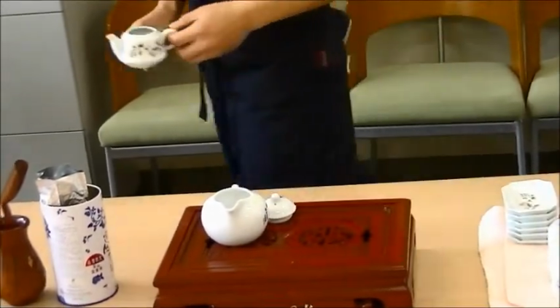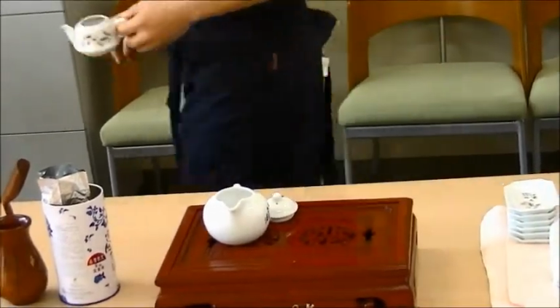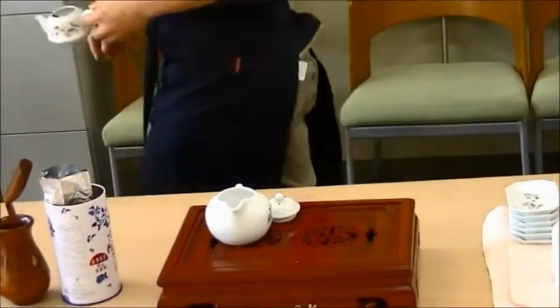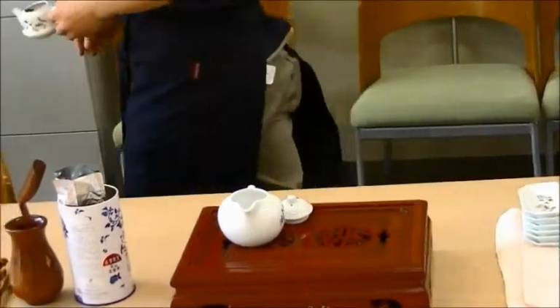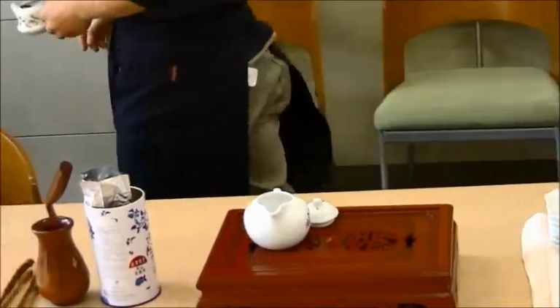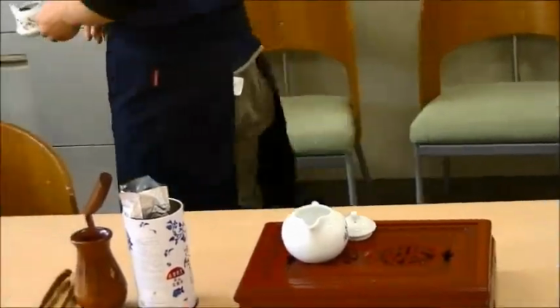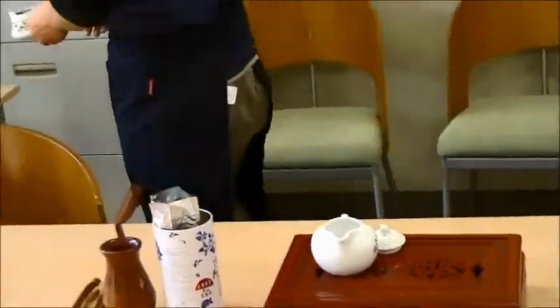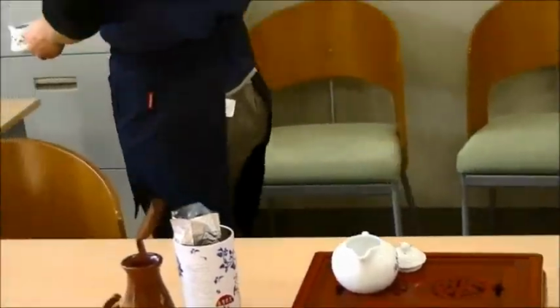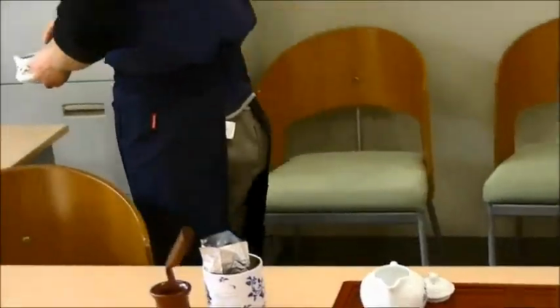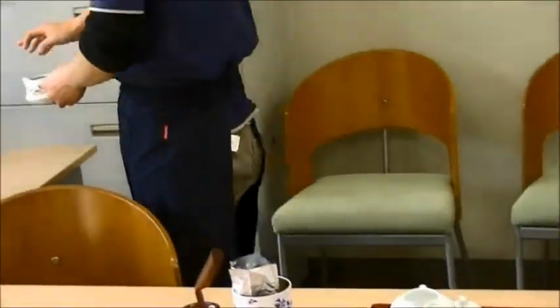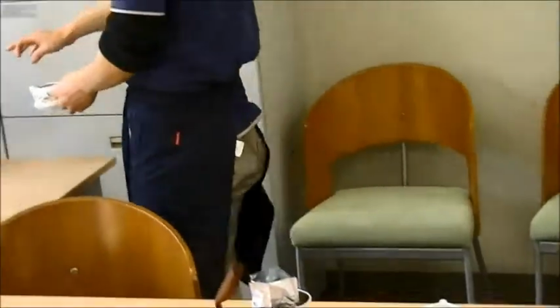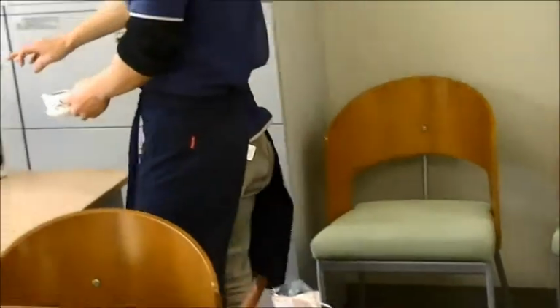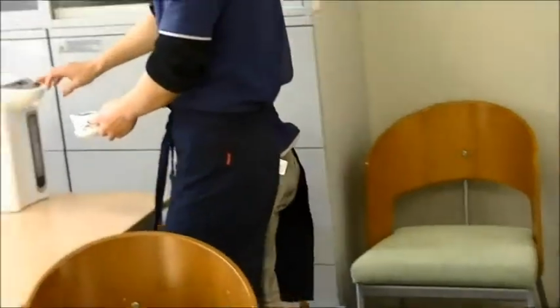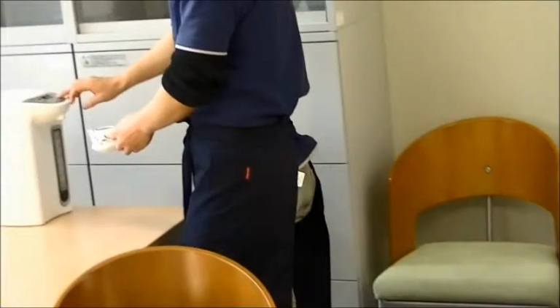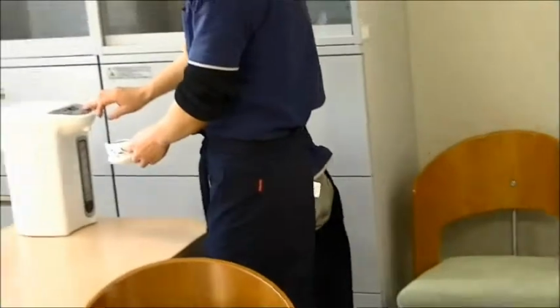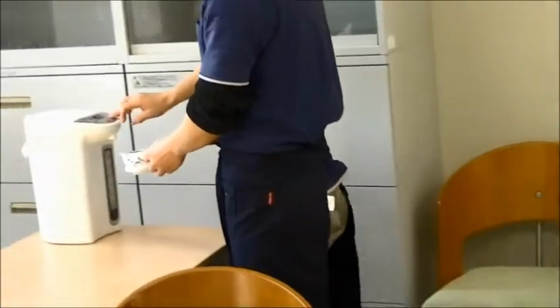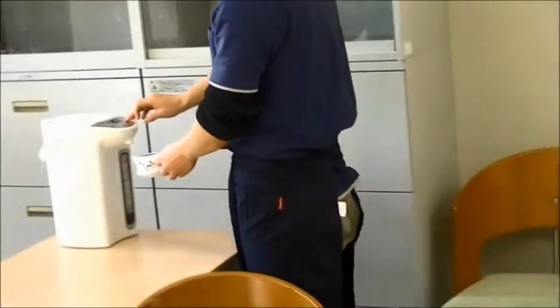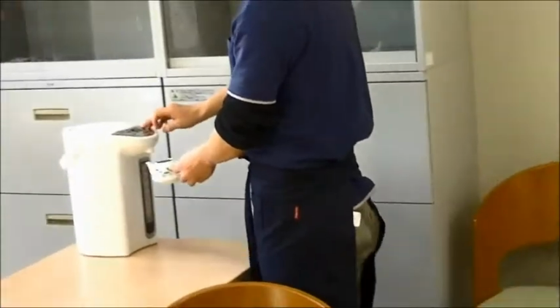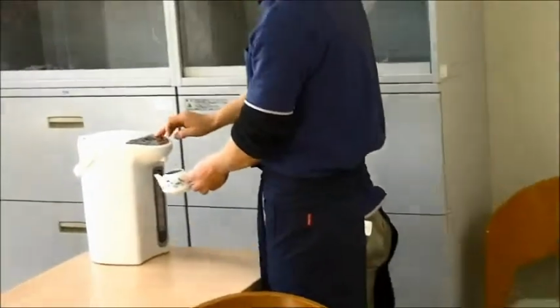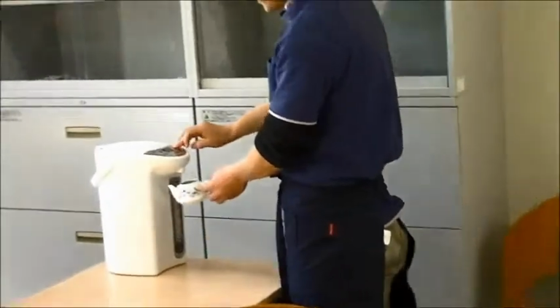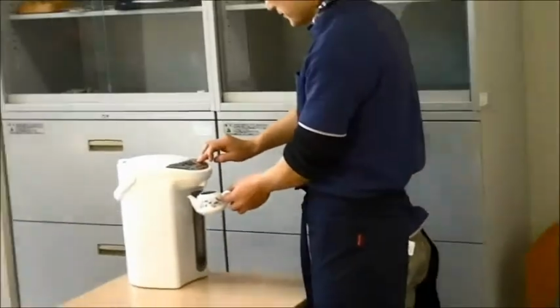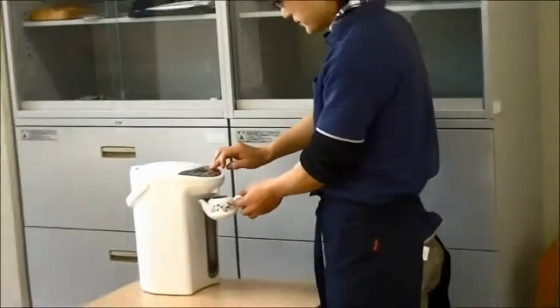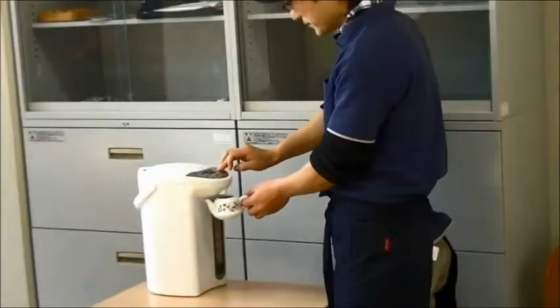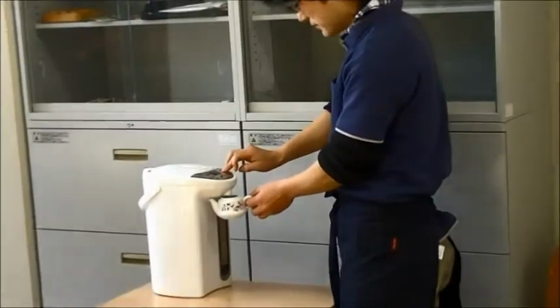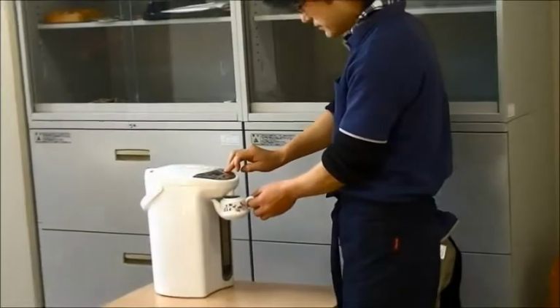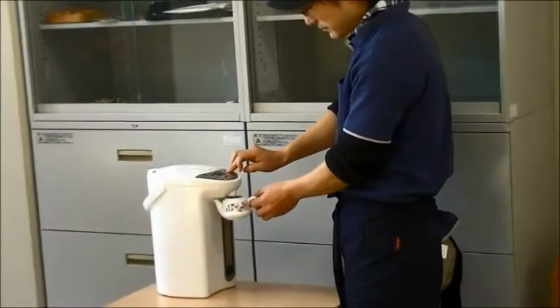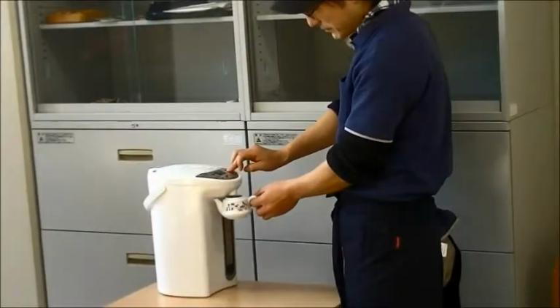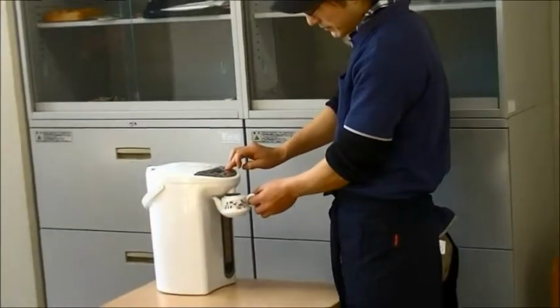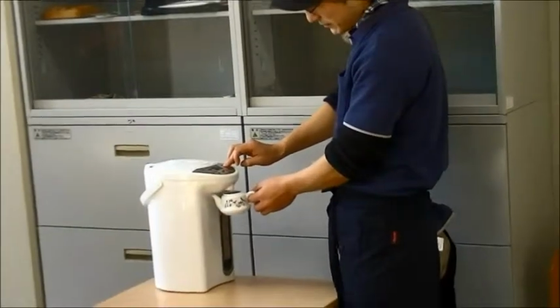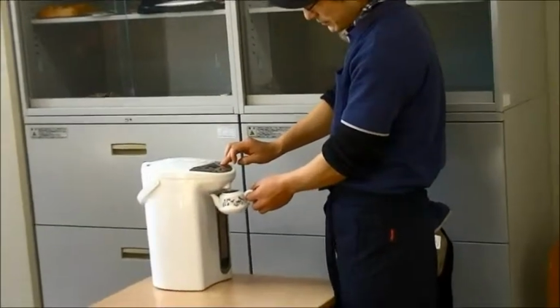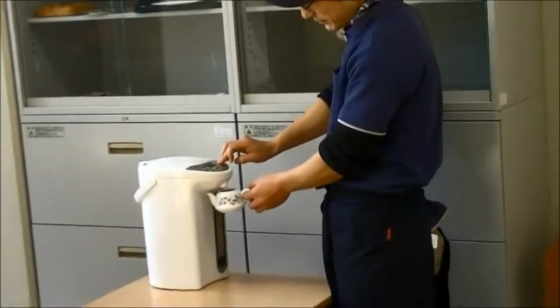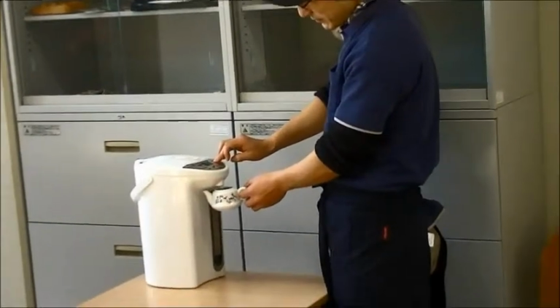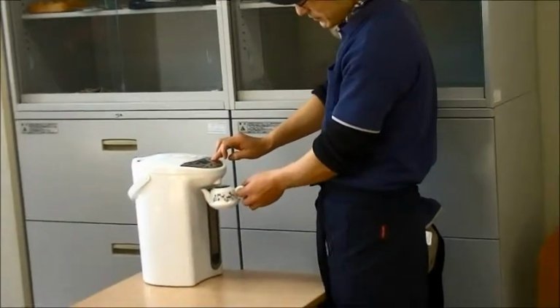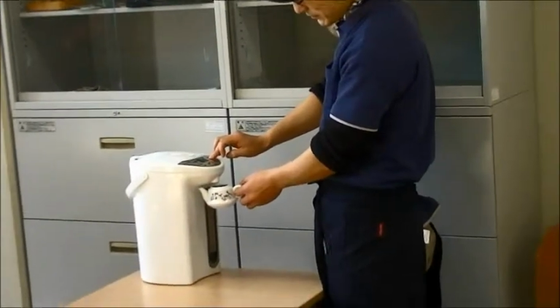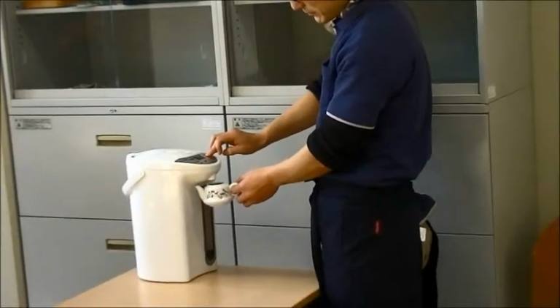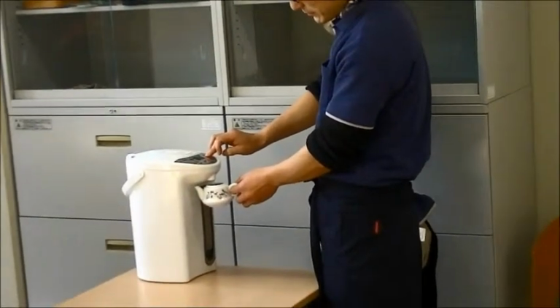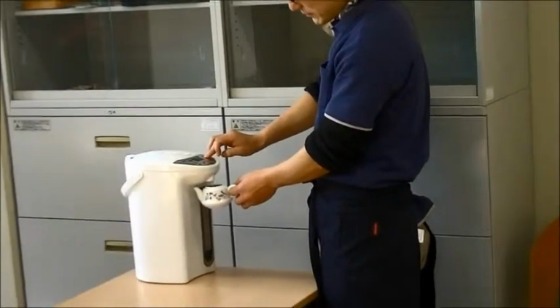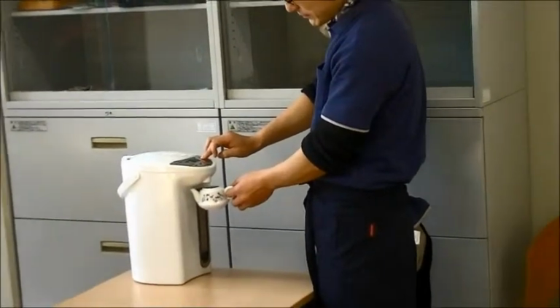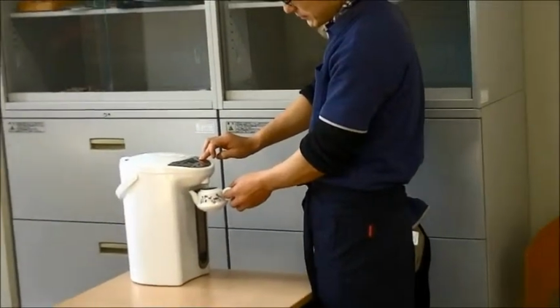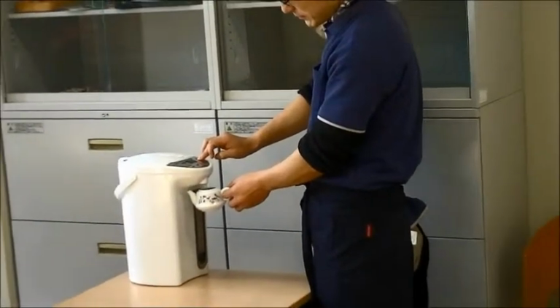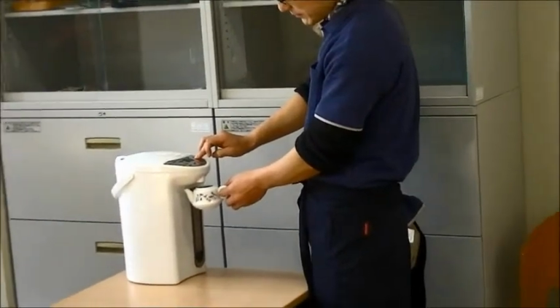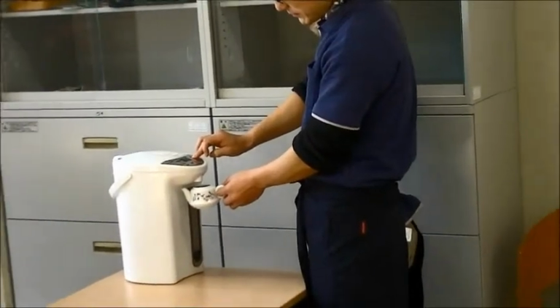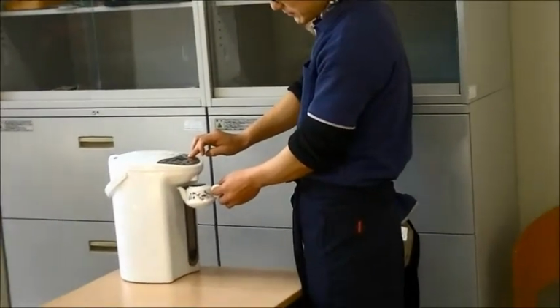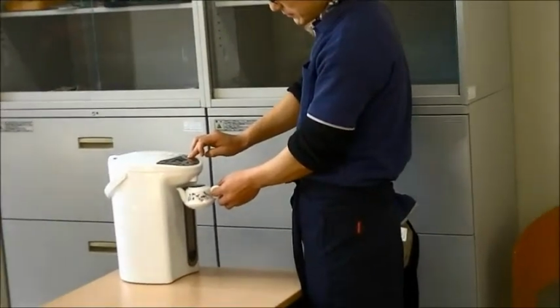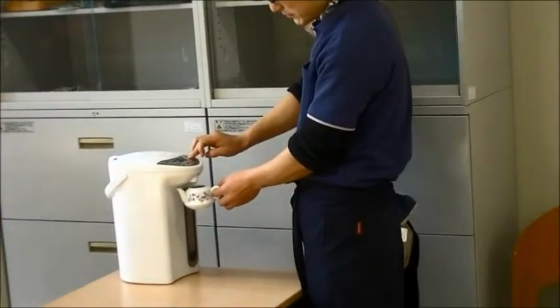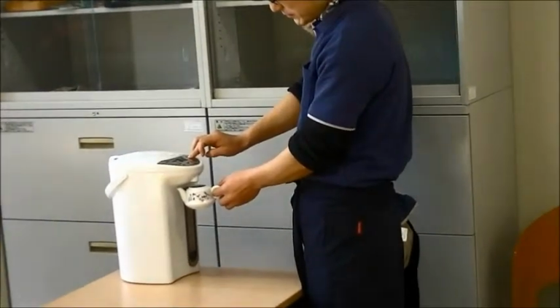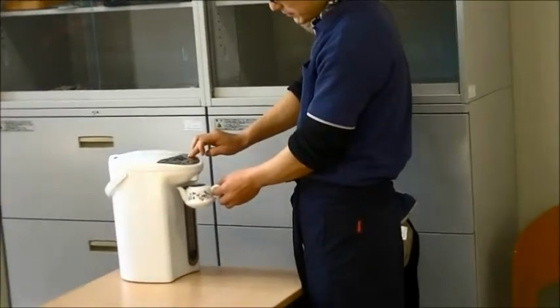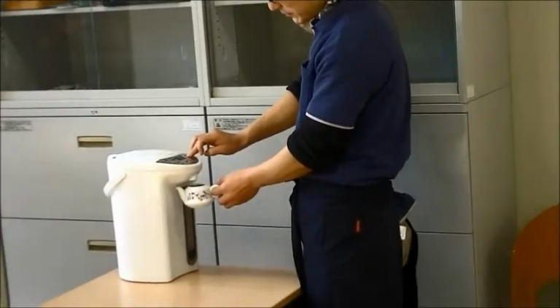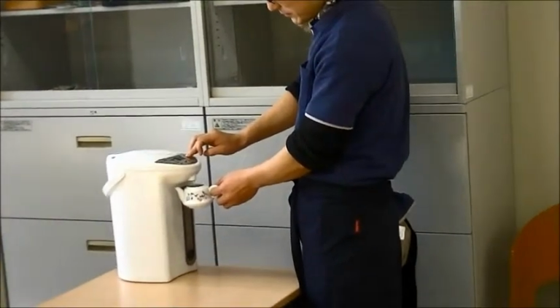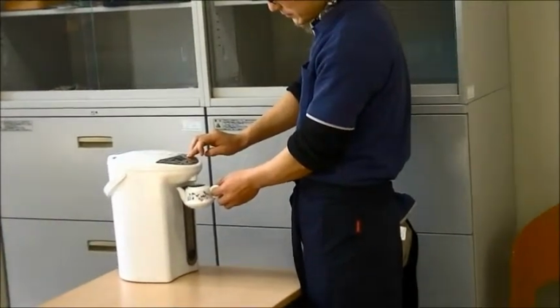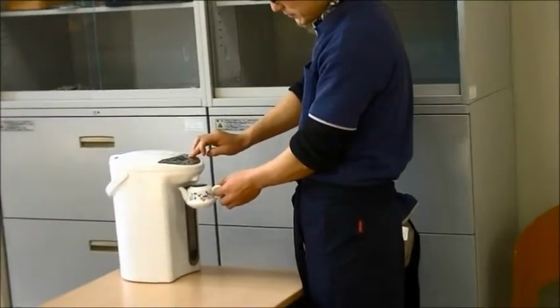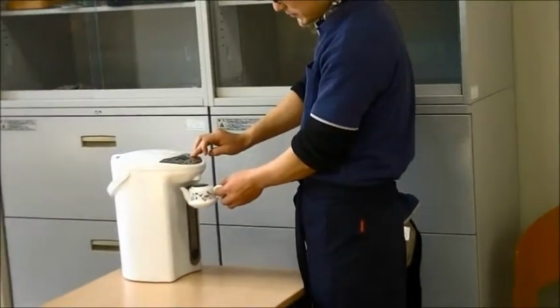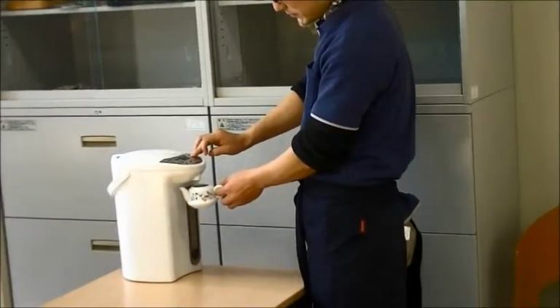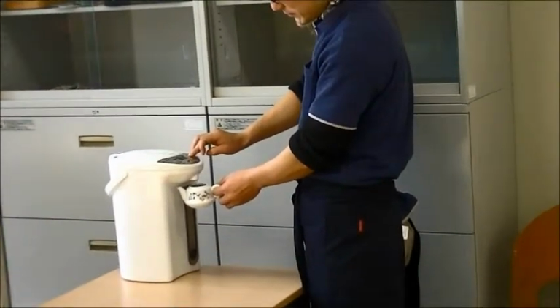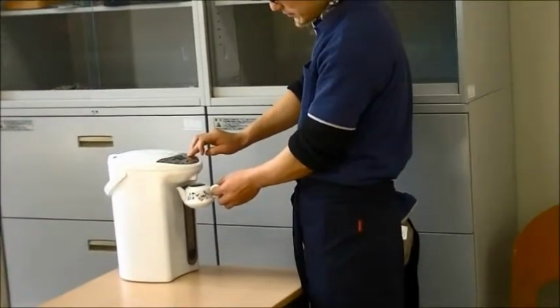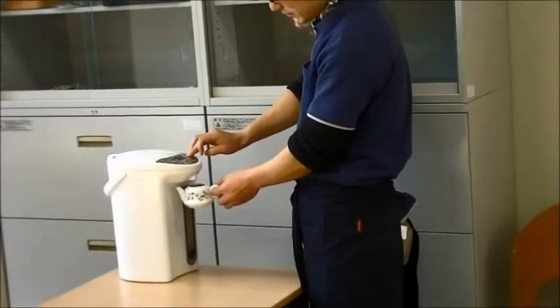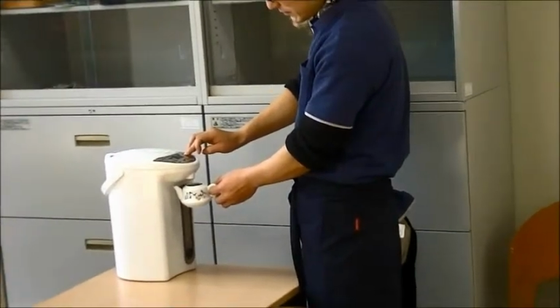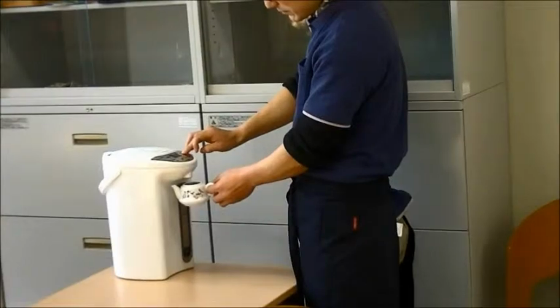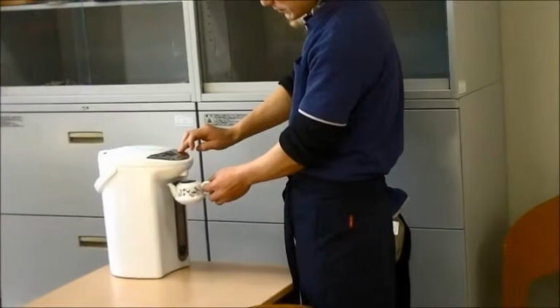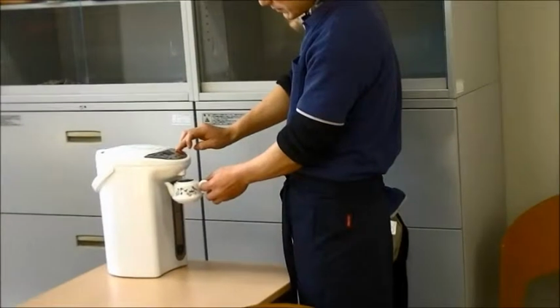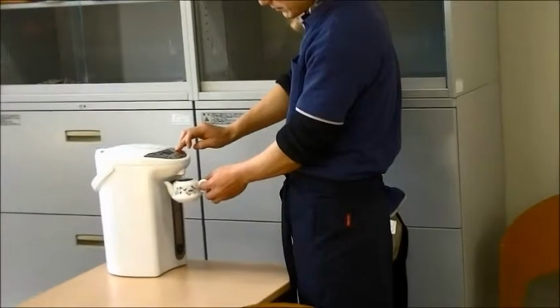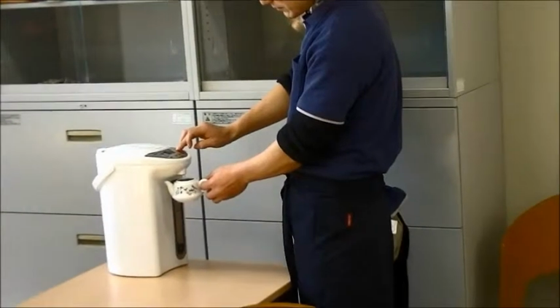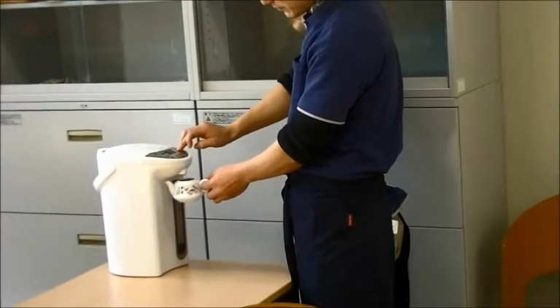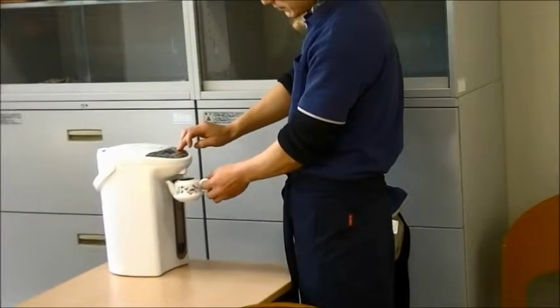Pour some more hot water into the warm teapot. After that, wait for about one minute.